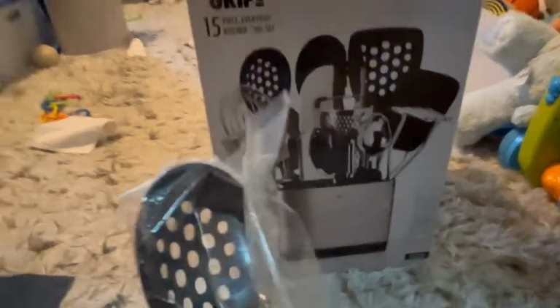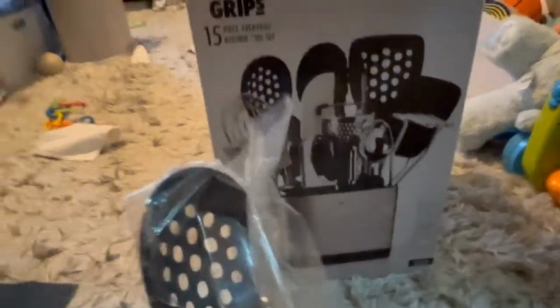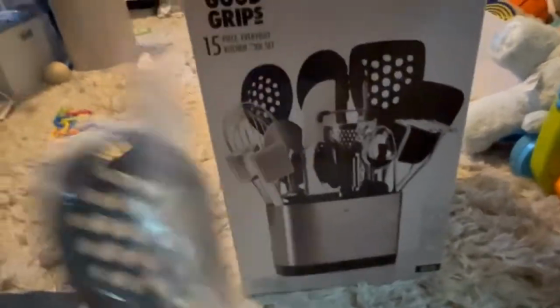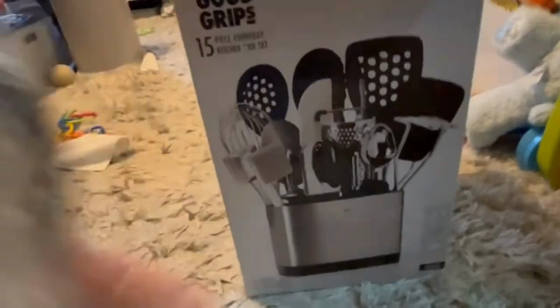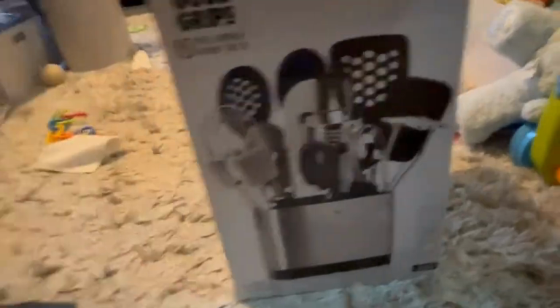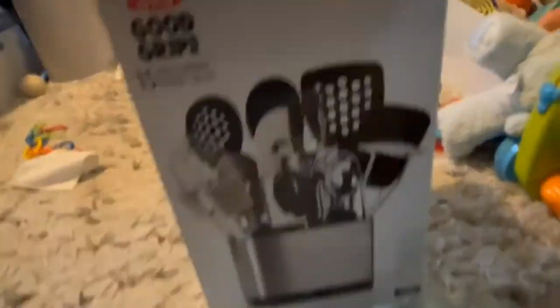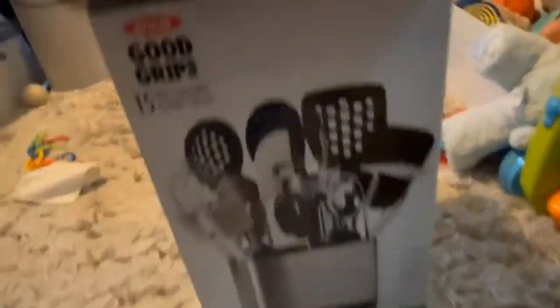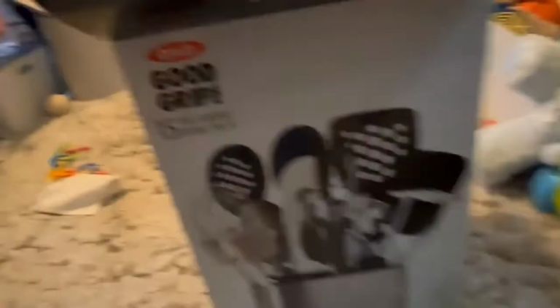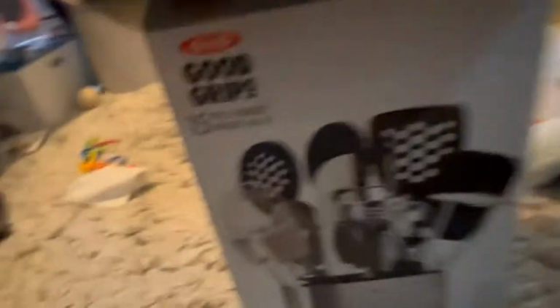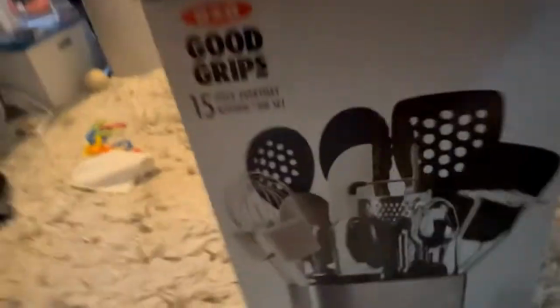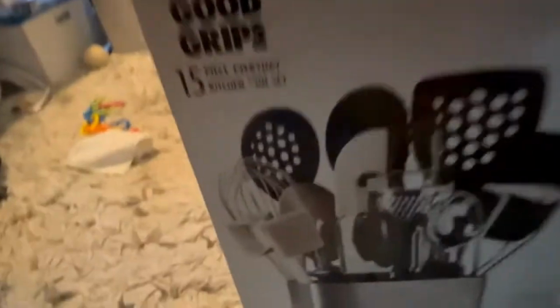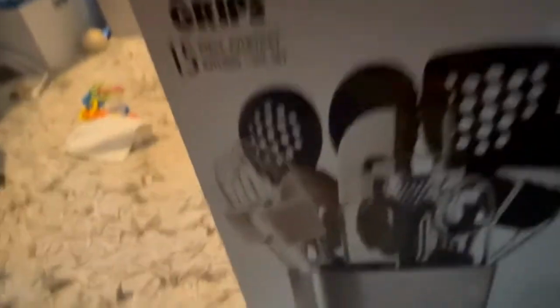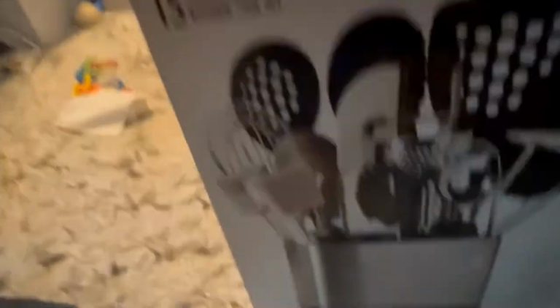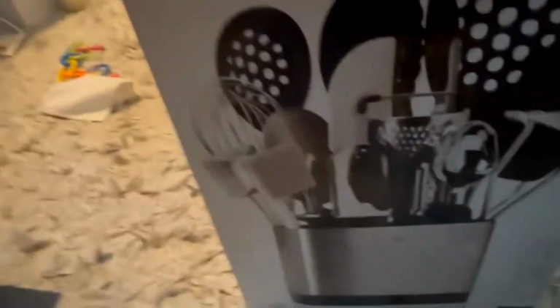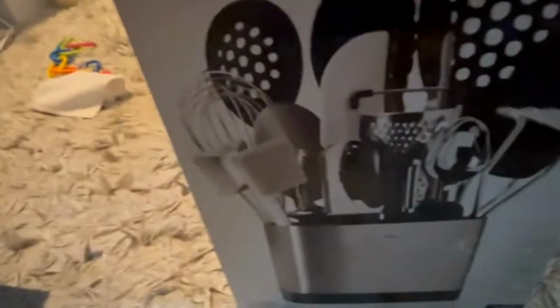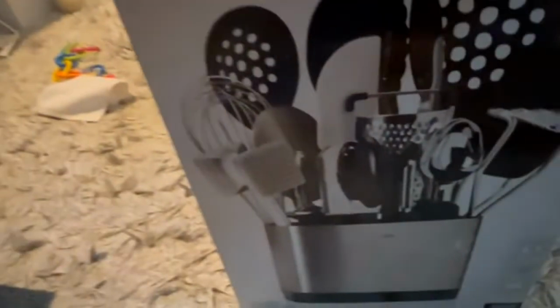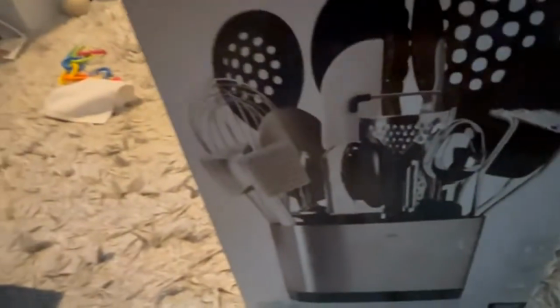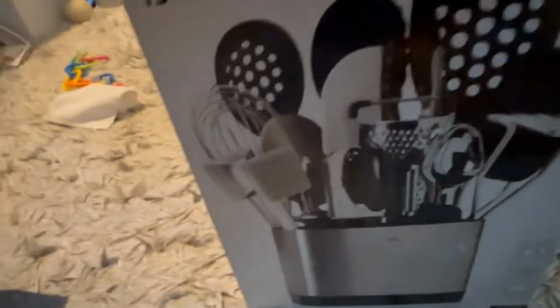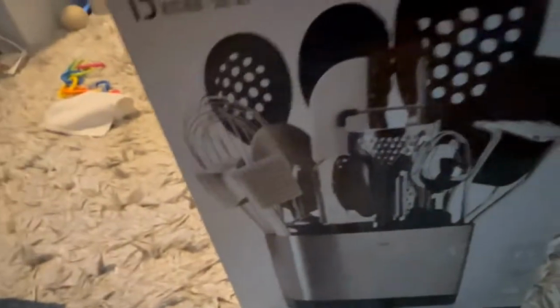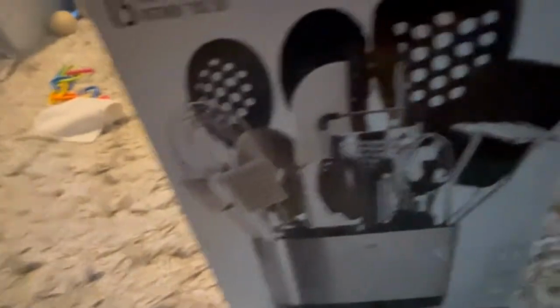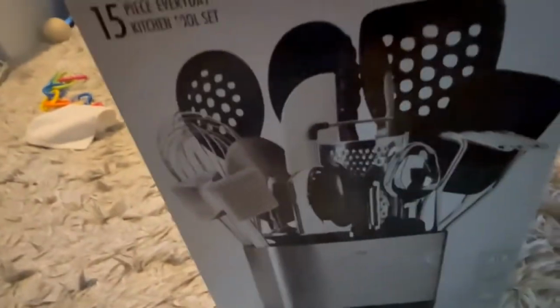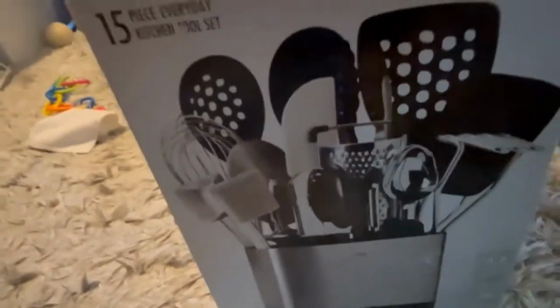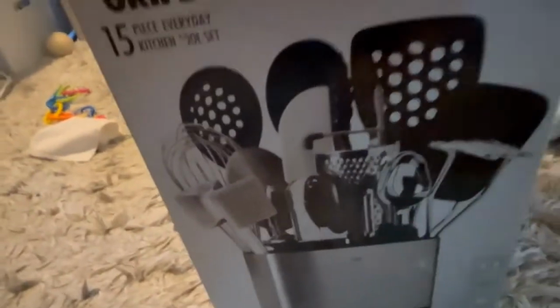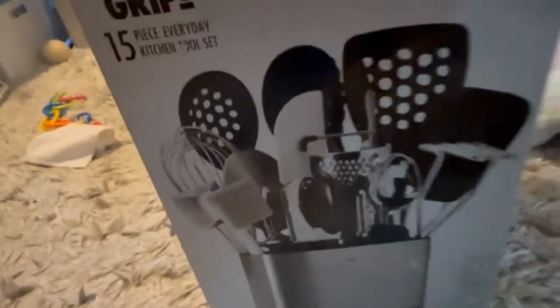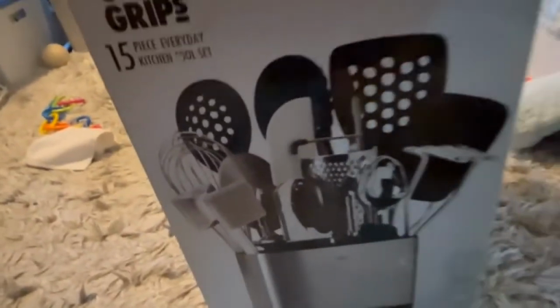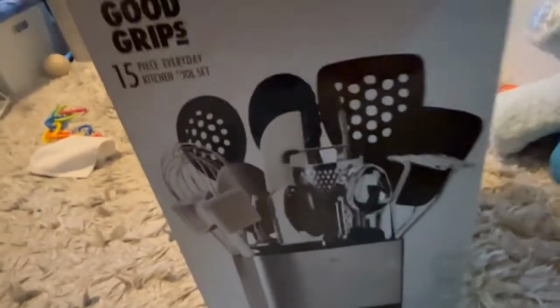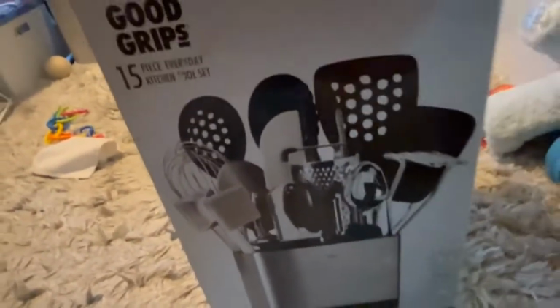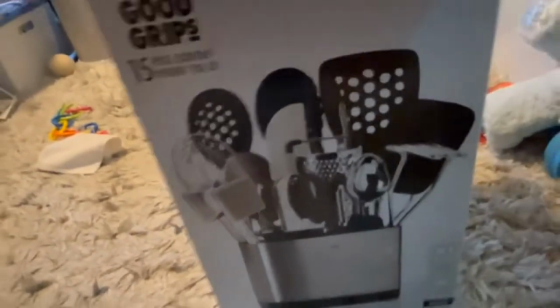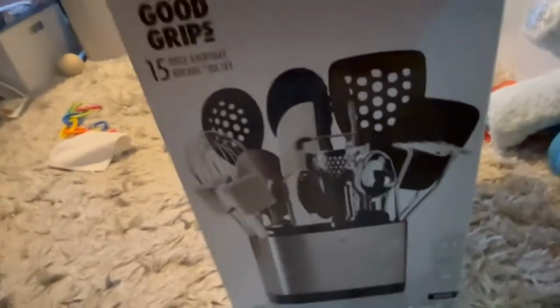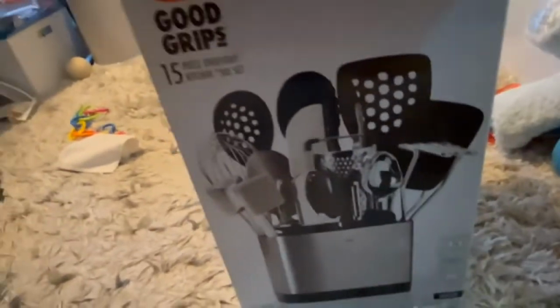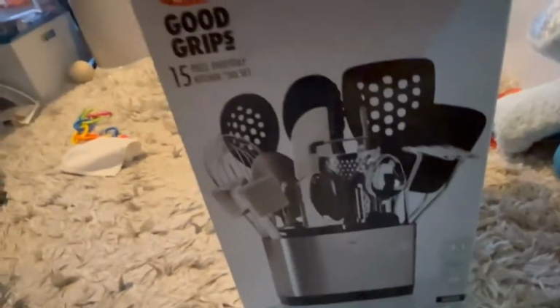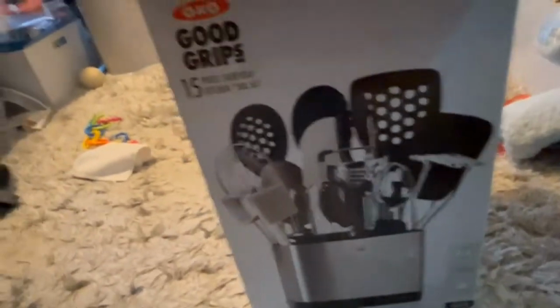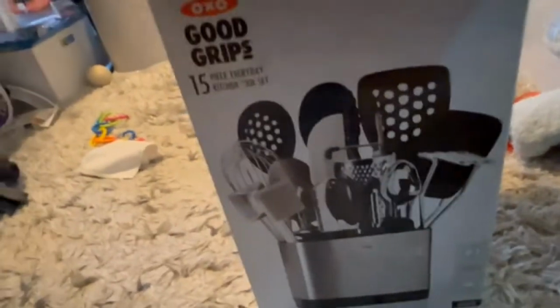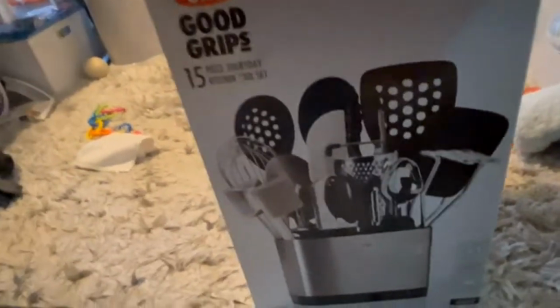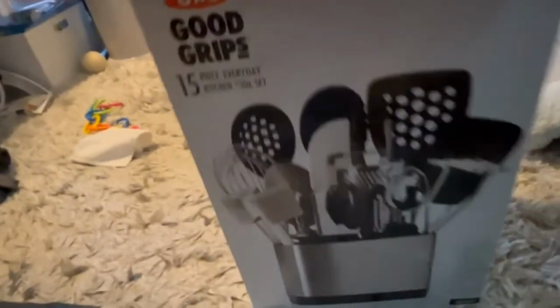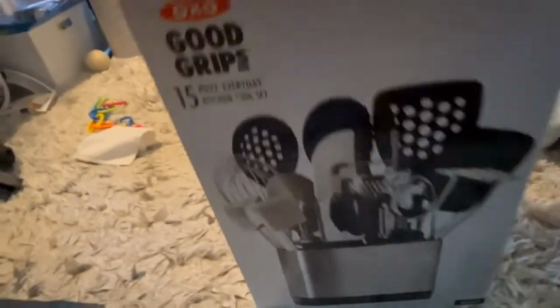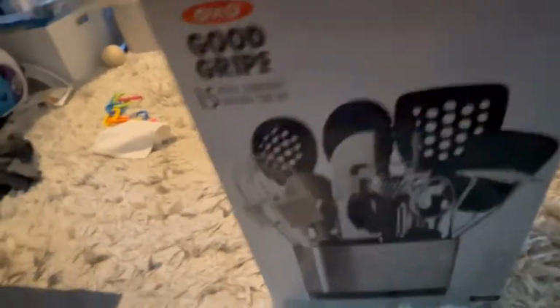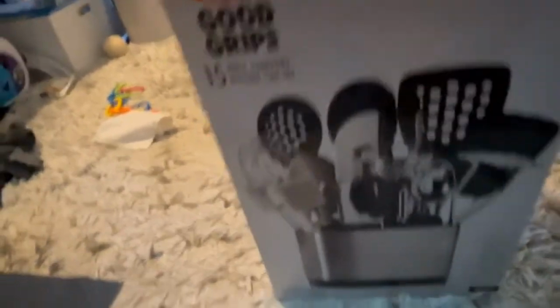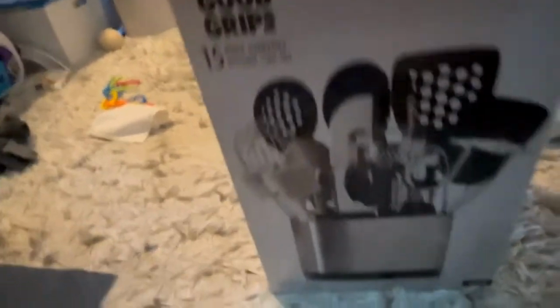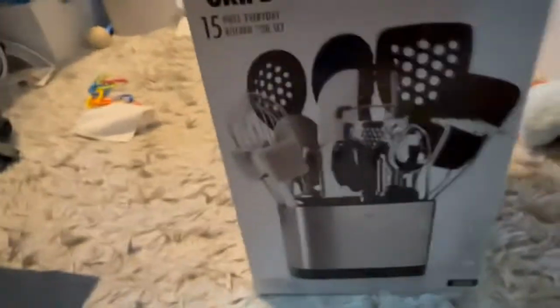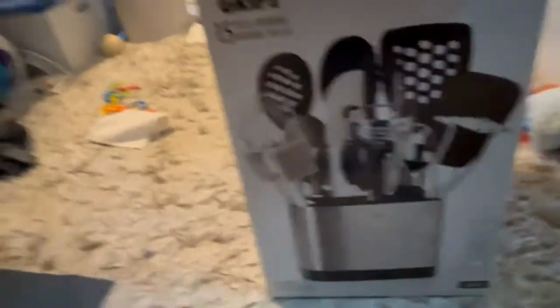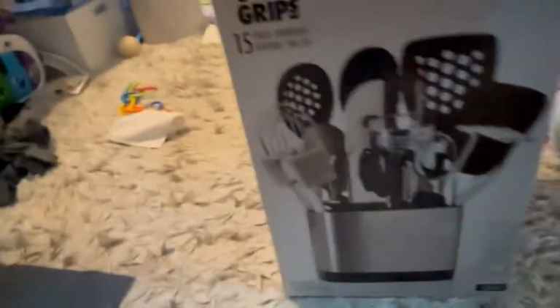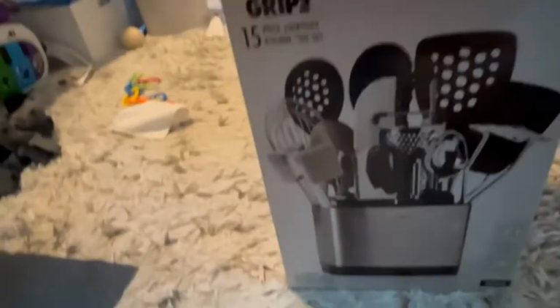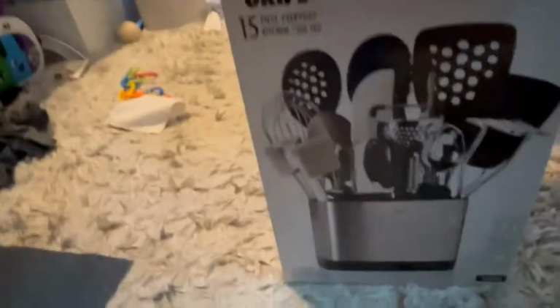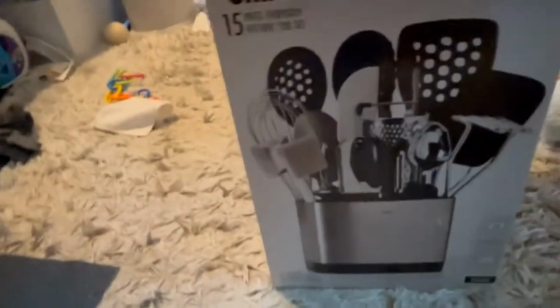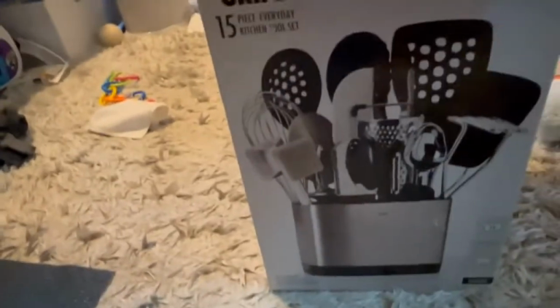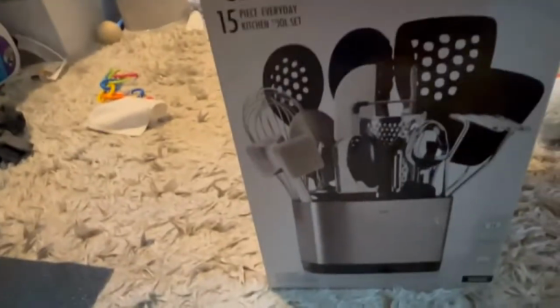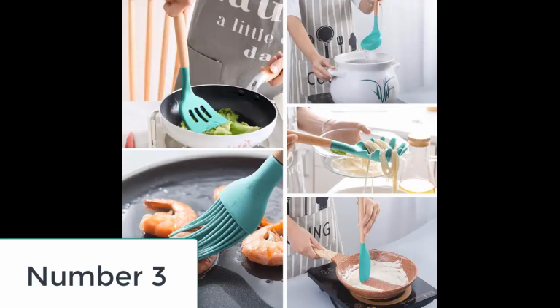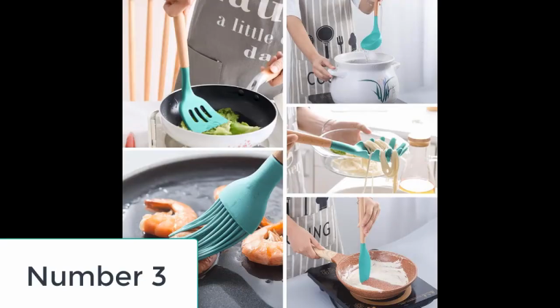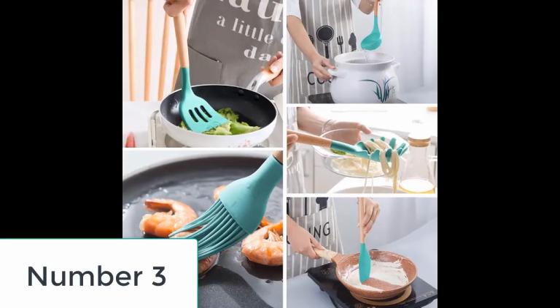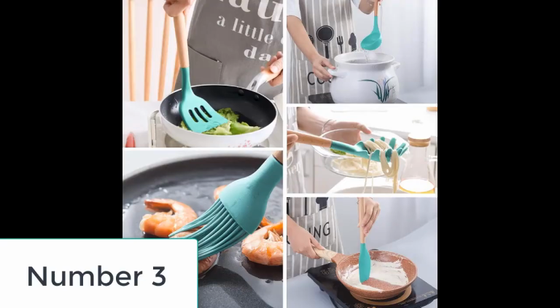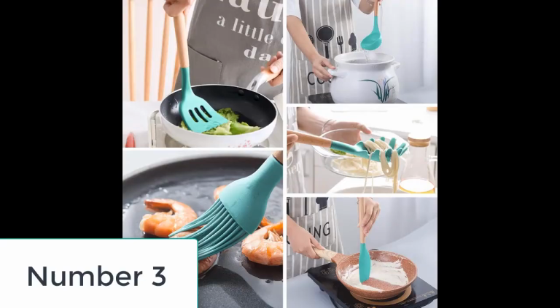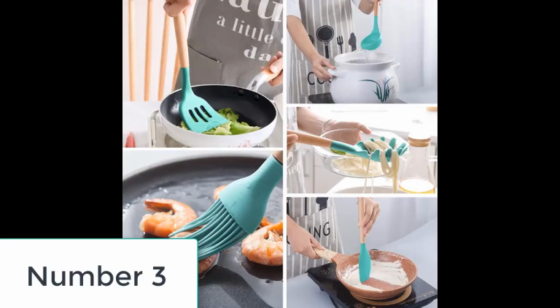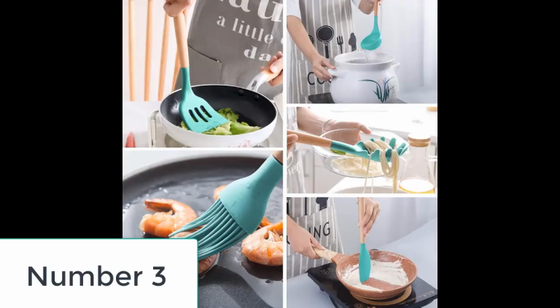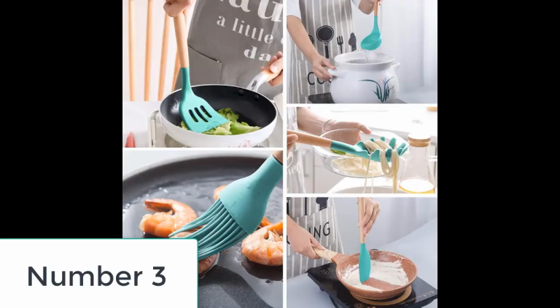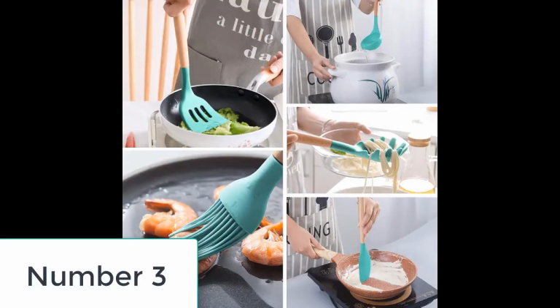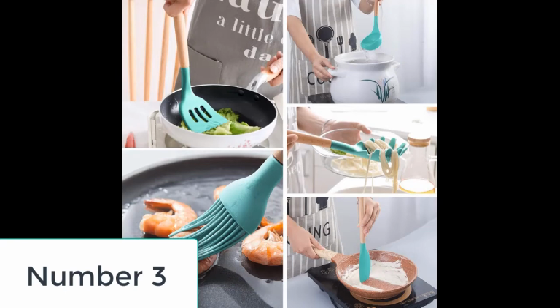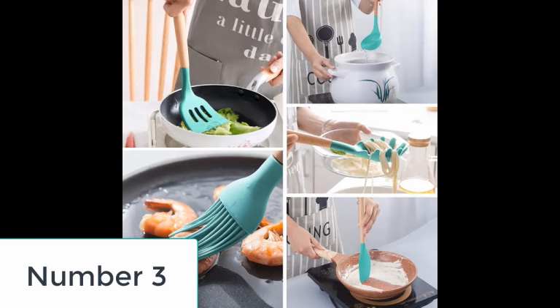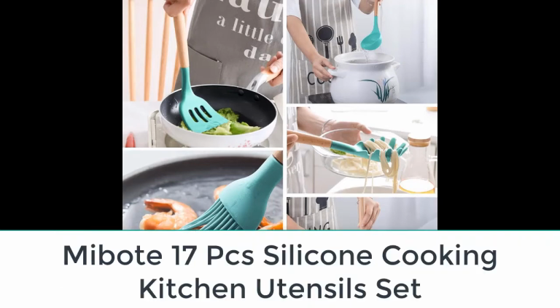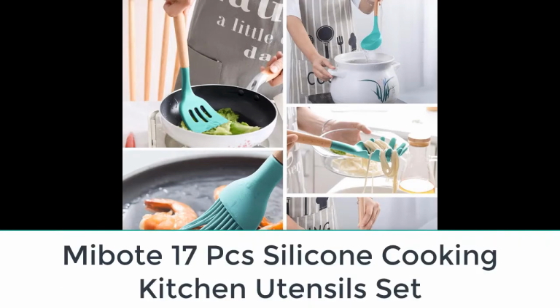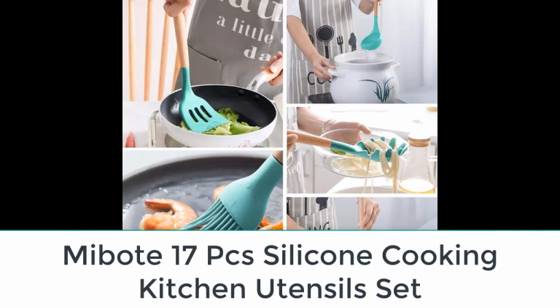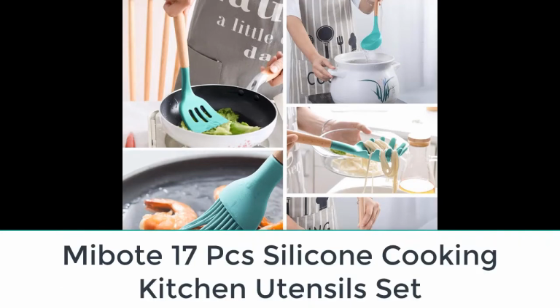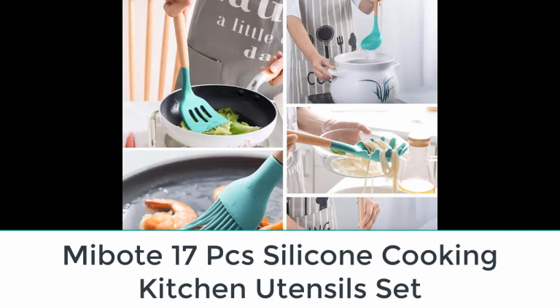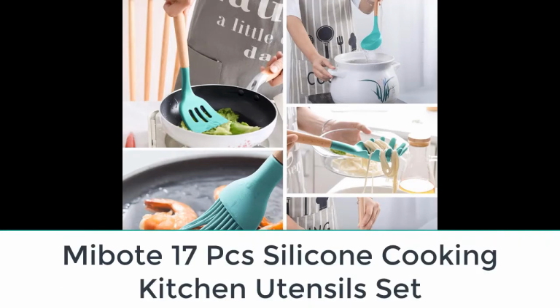Some utensils in this set can't be used in non-stick pans, such as the masher and the balloon whisk, but most of them can do the job without scratching. The base of the set has a removable drip tray and the whole unit is dishwasher safe.